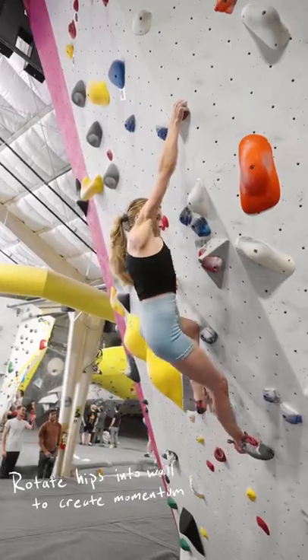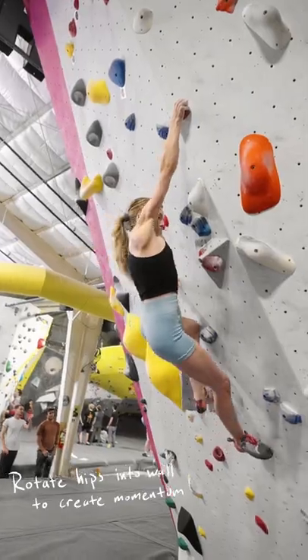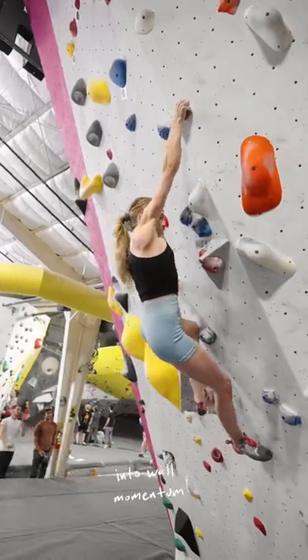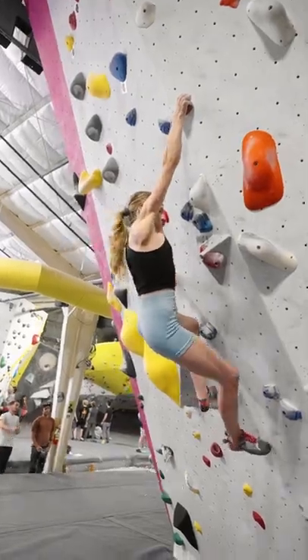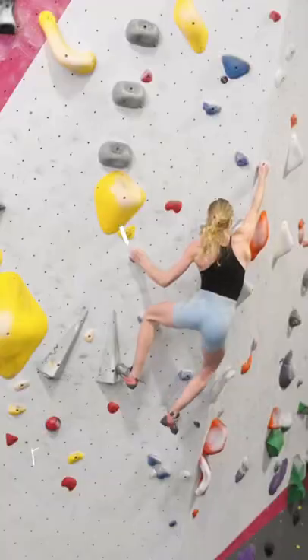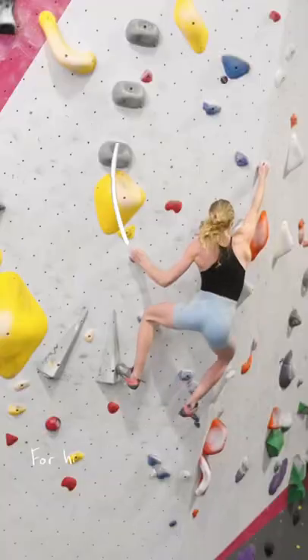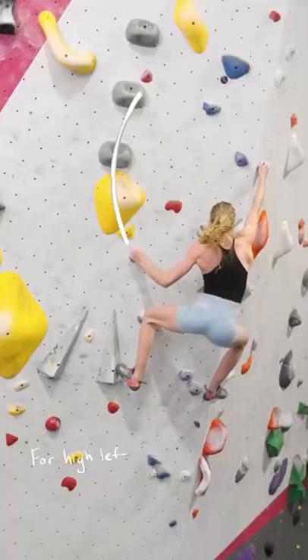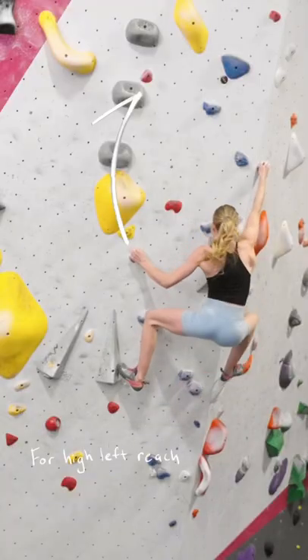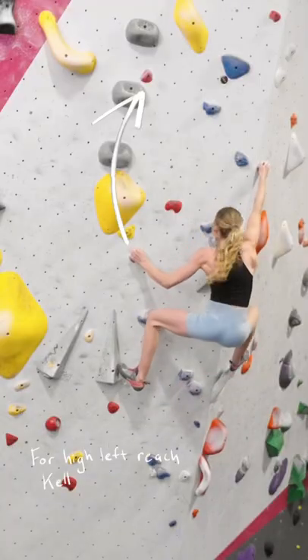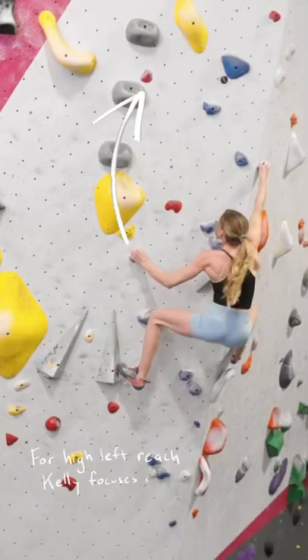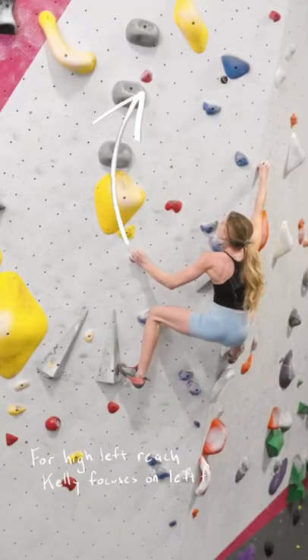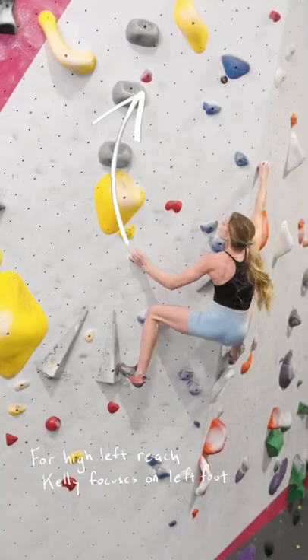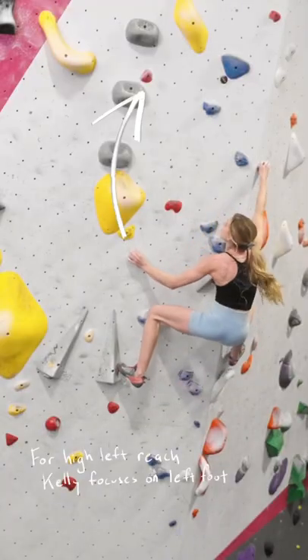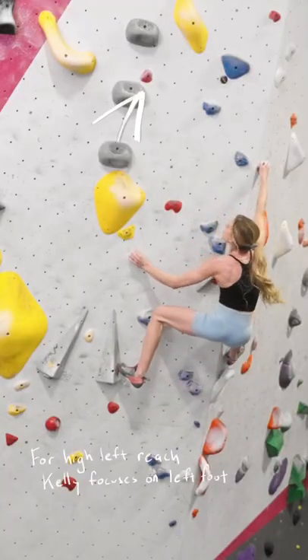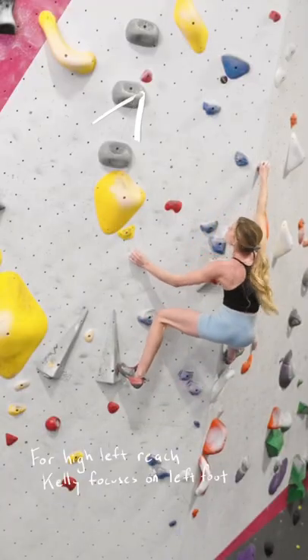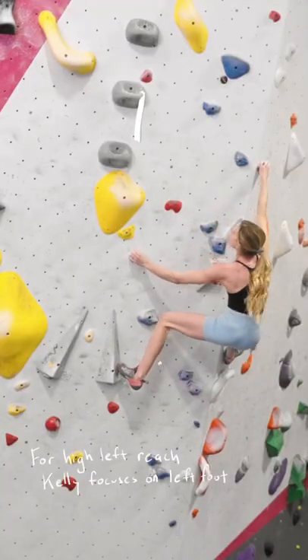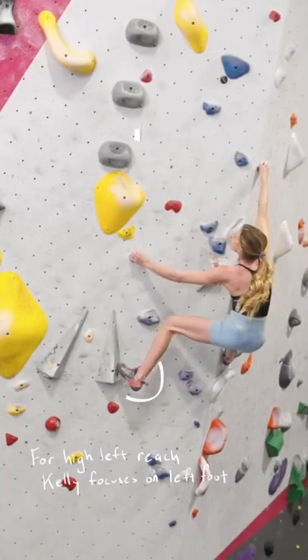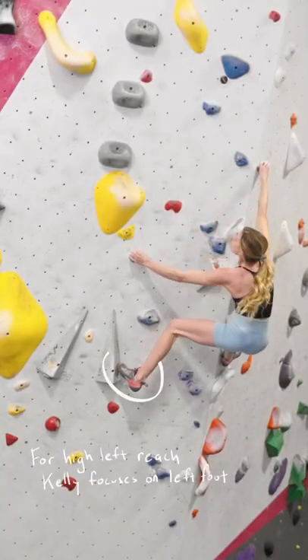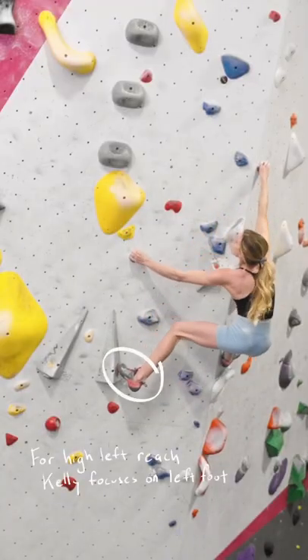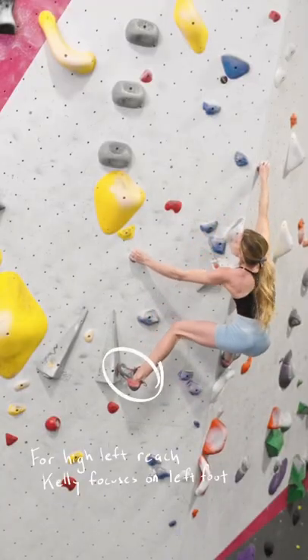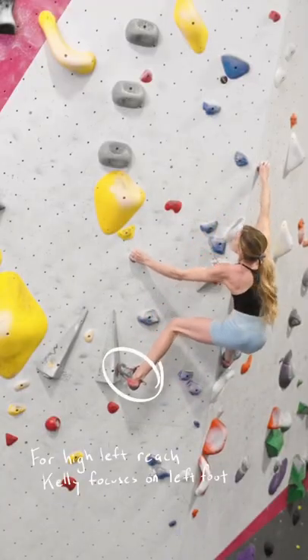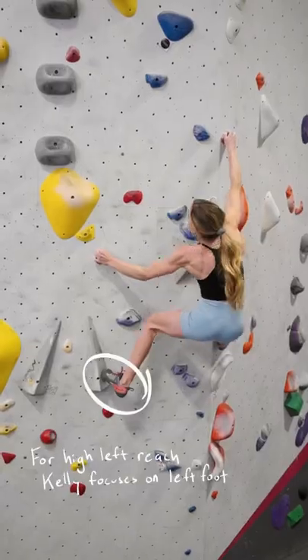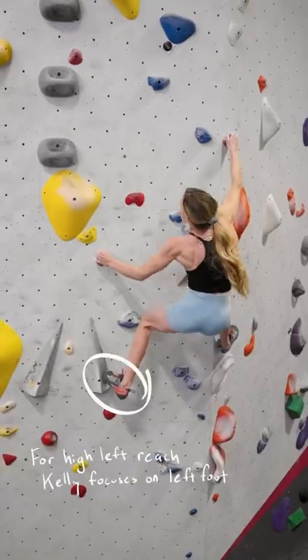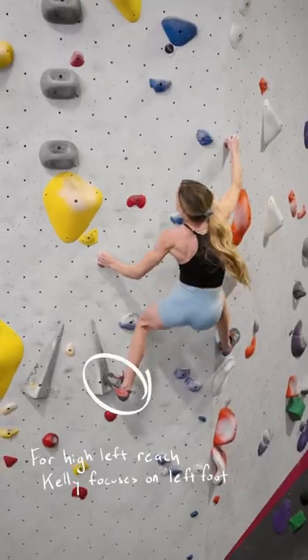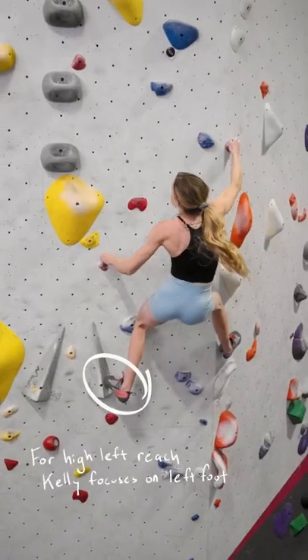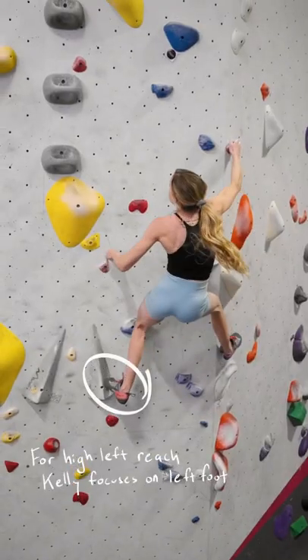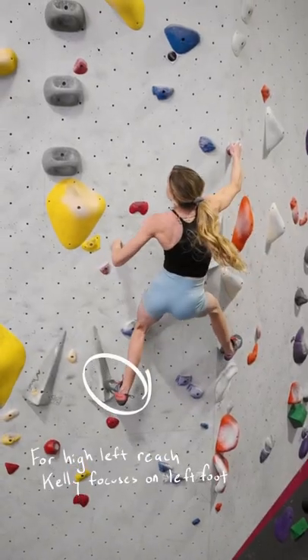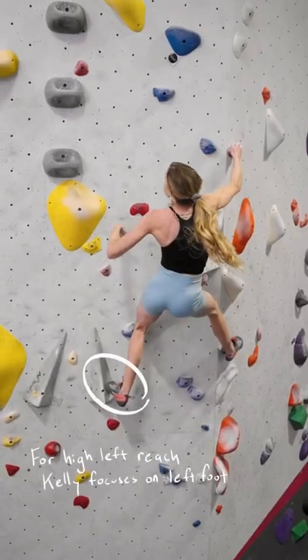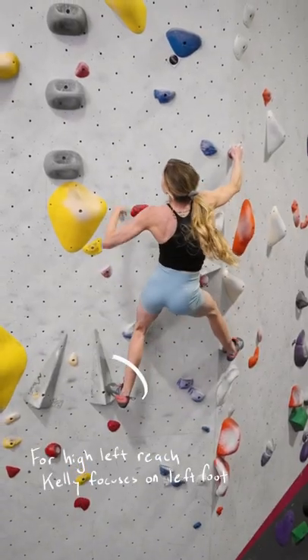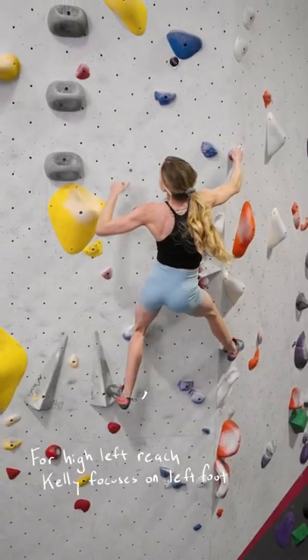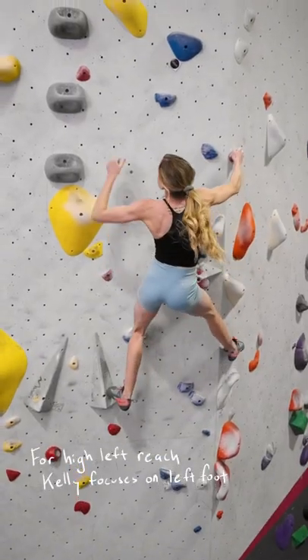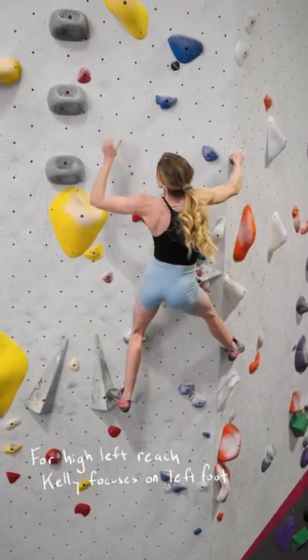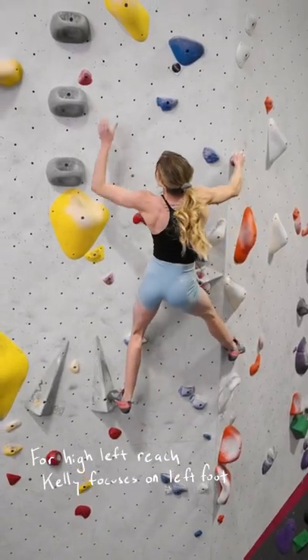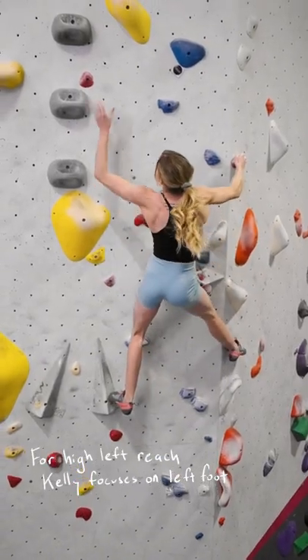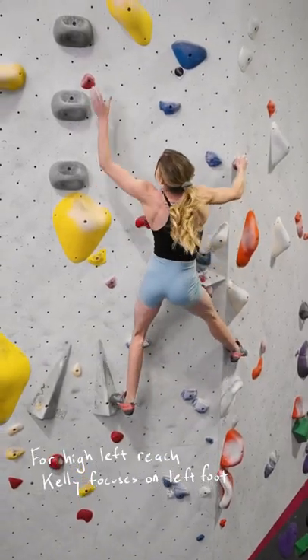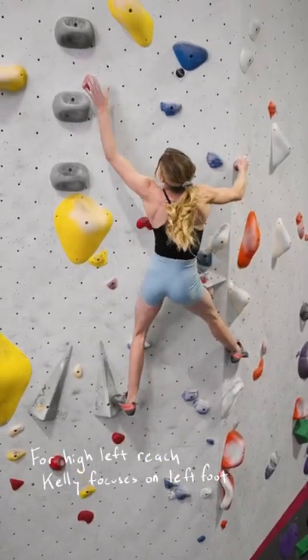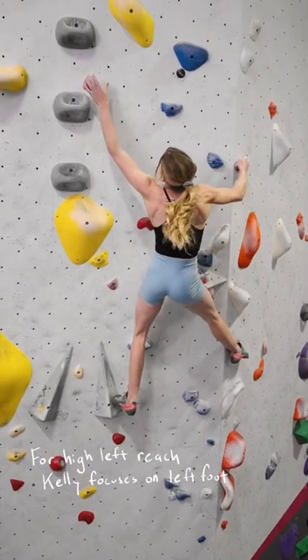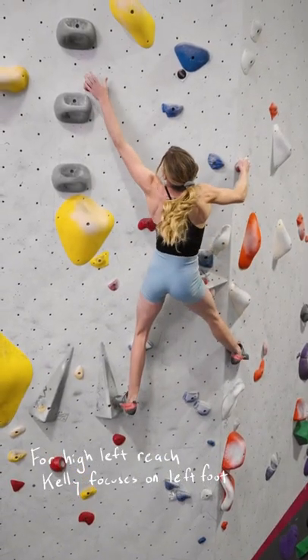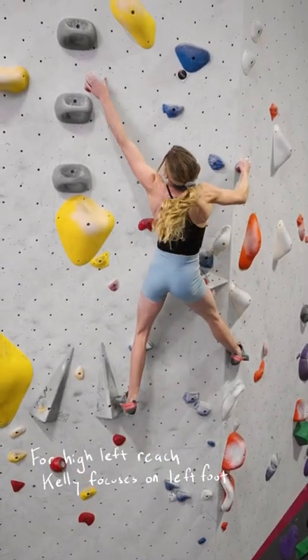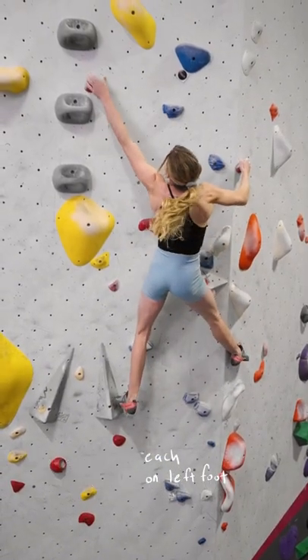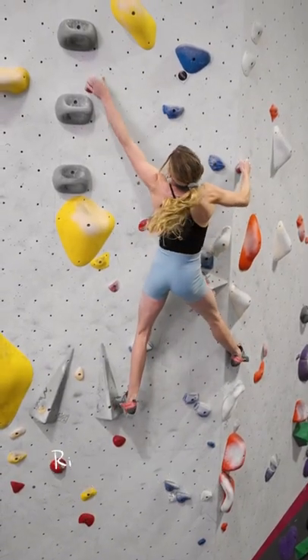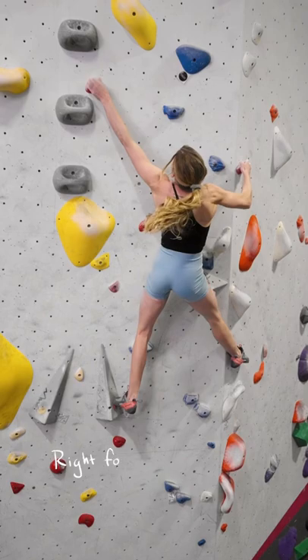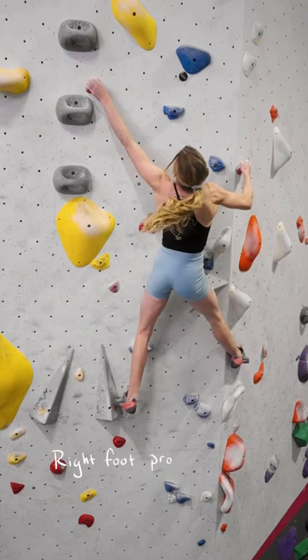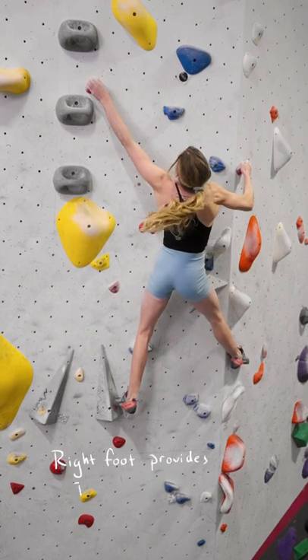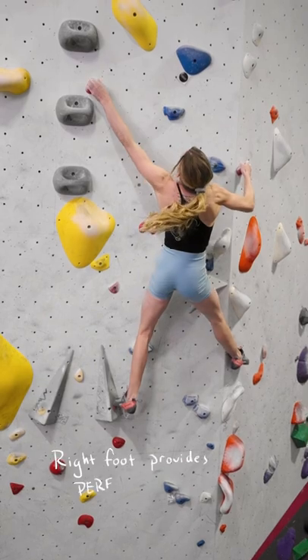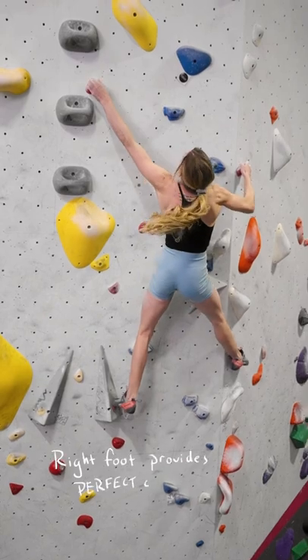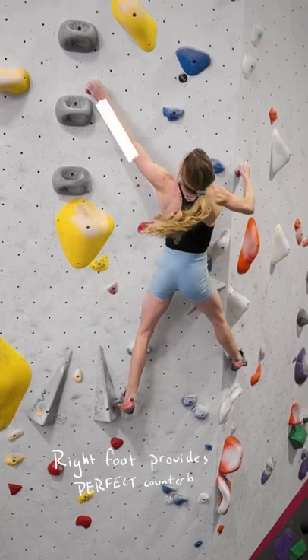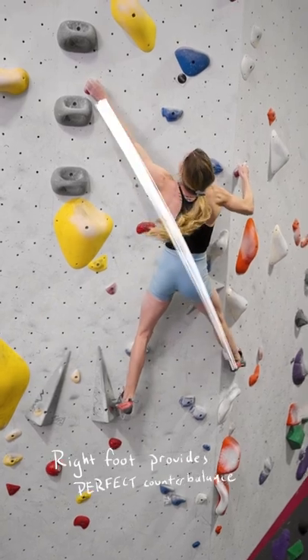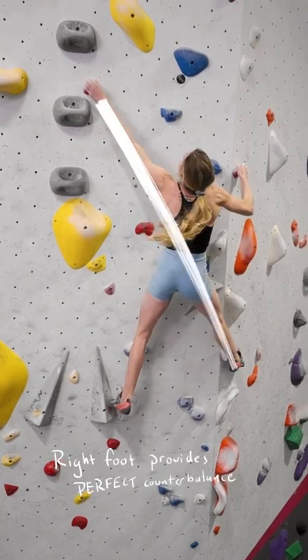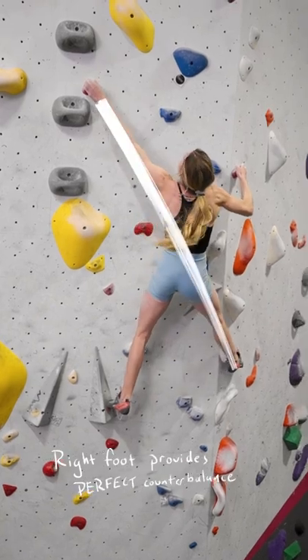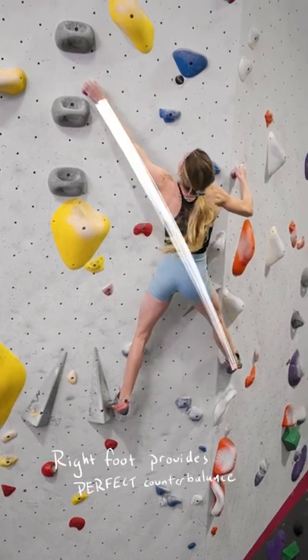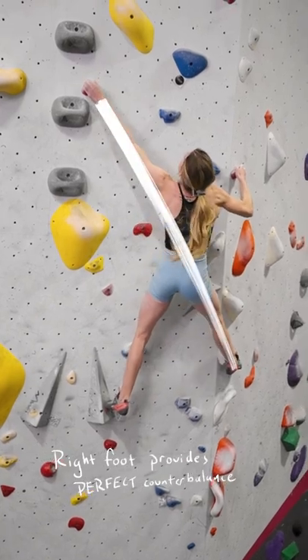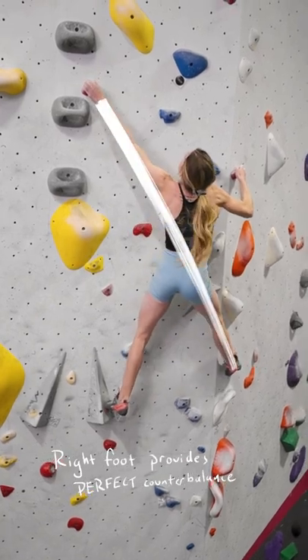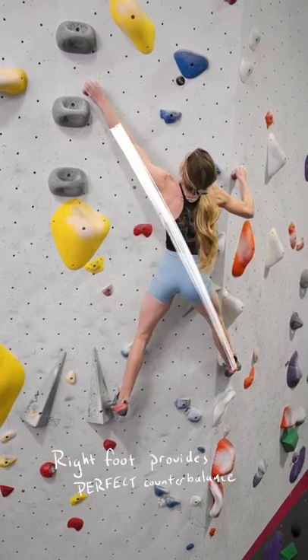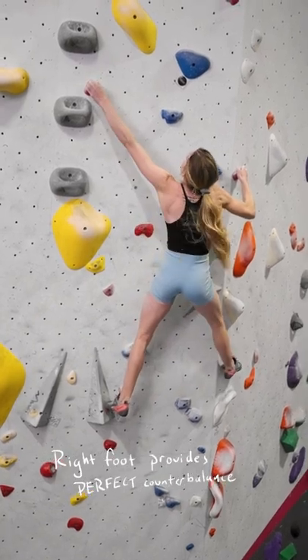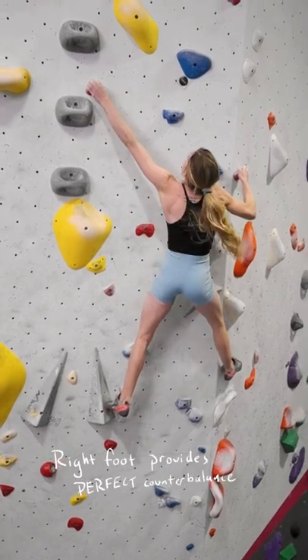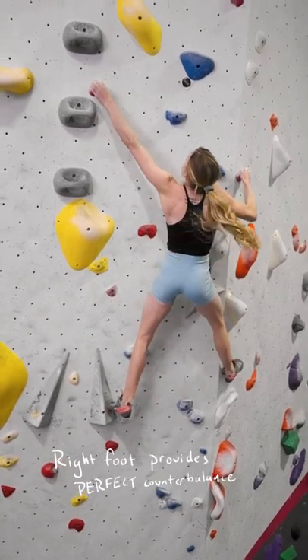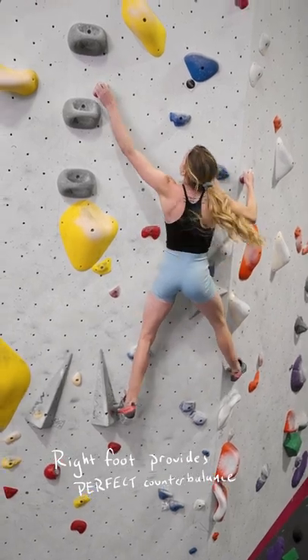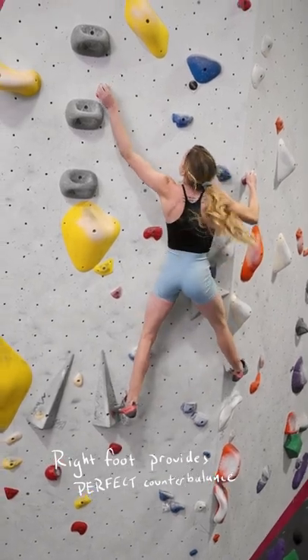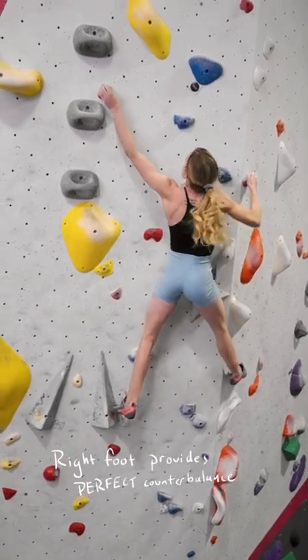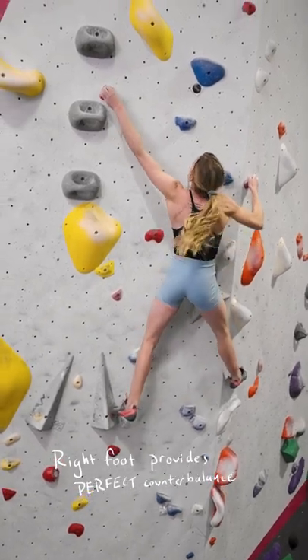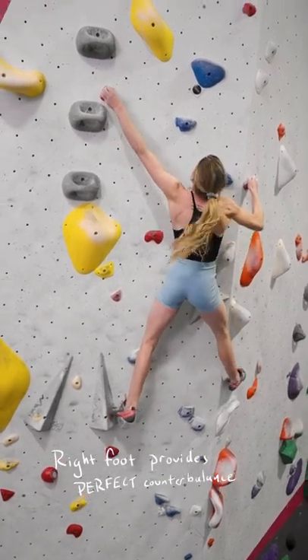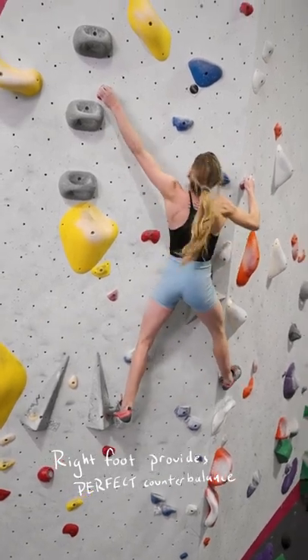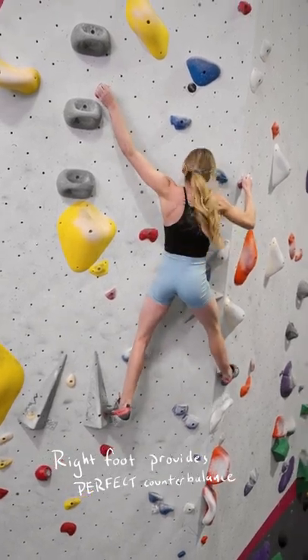To make this big left reach, the left foot is Kelly's main focus, but notice how the right foot provides a perfect counterbalance to the force of the big move.